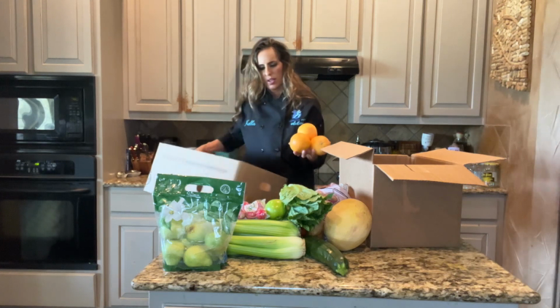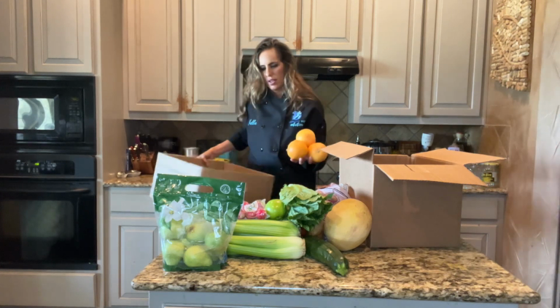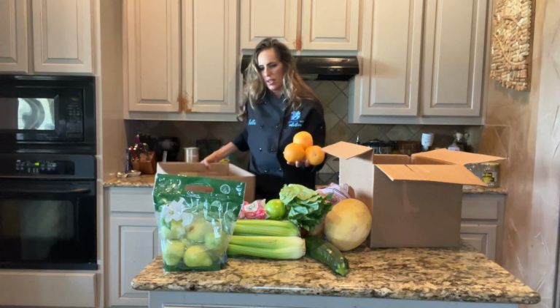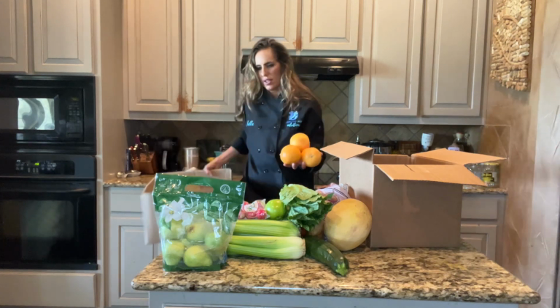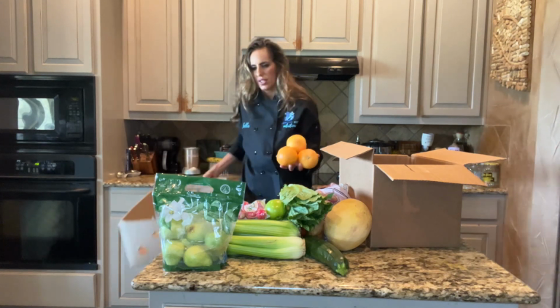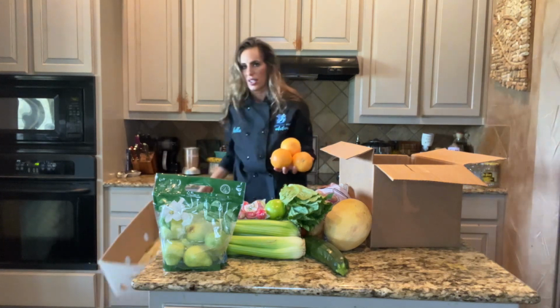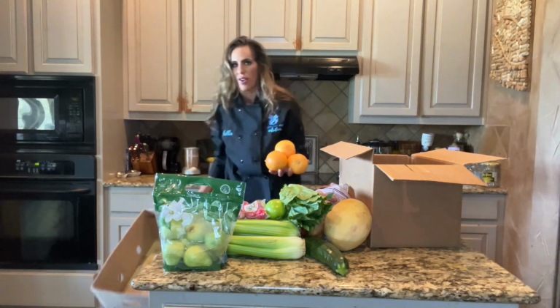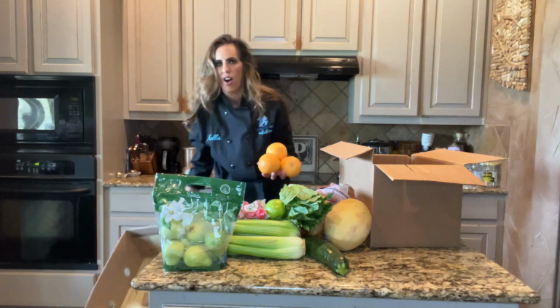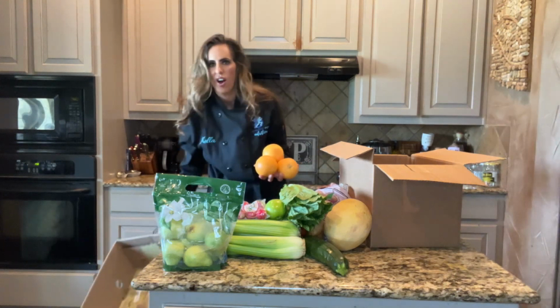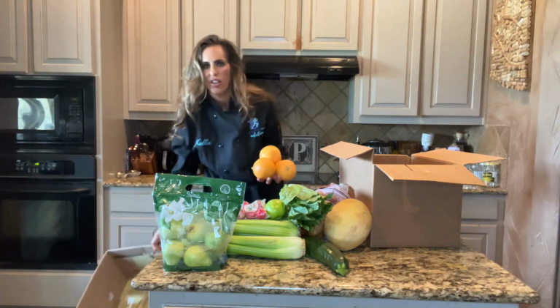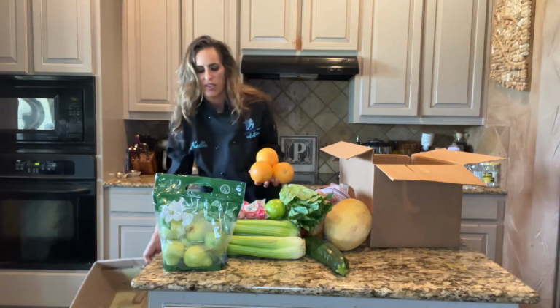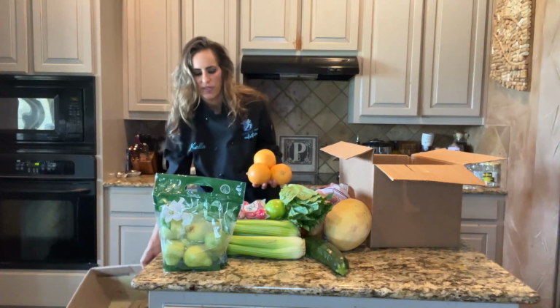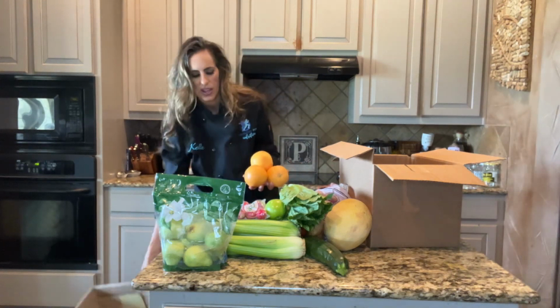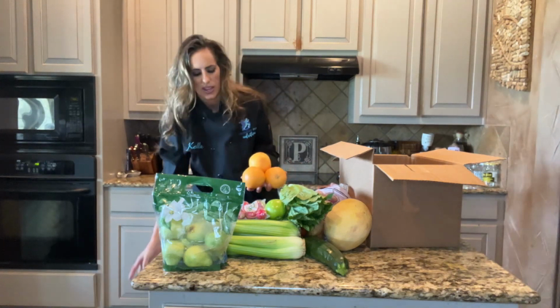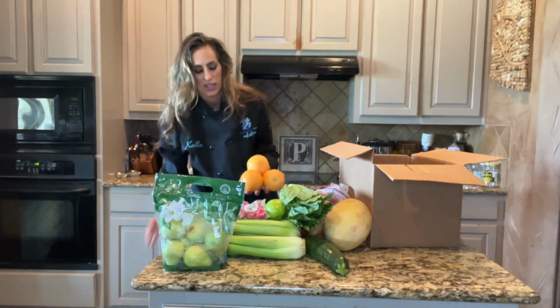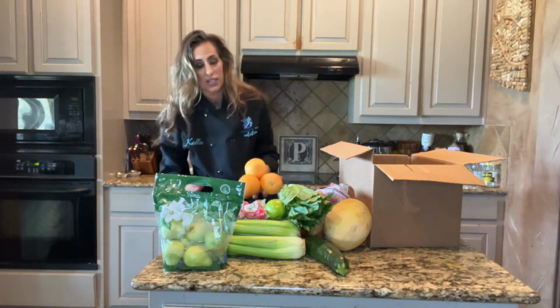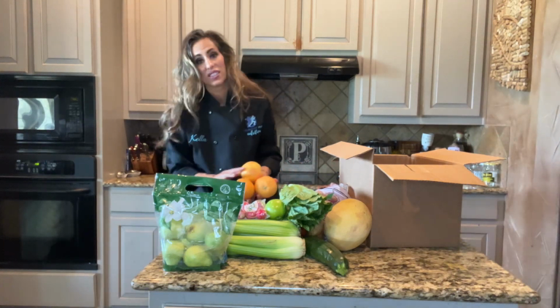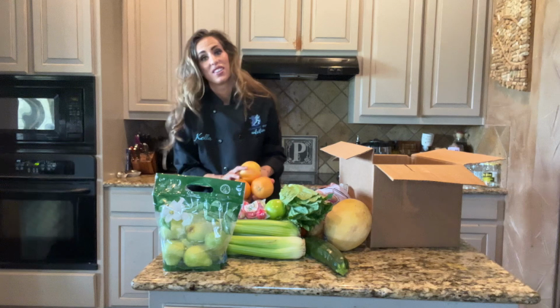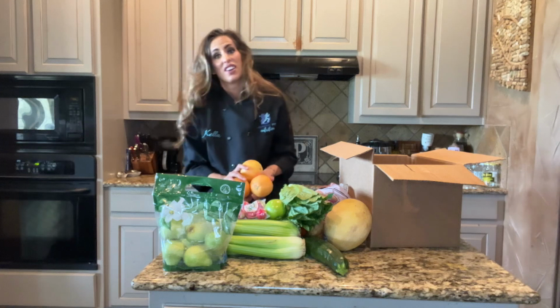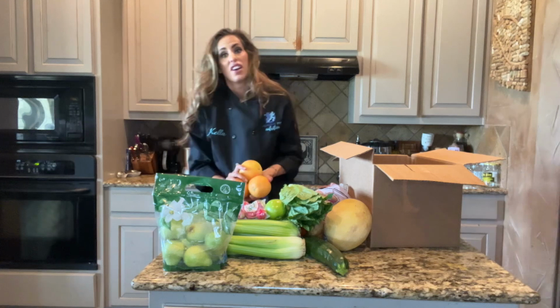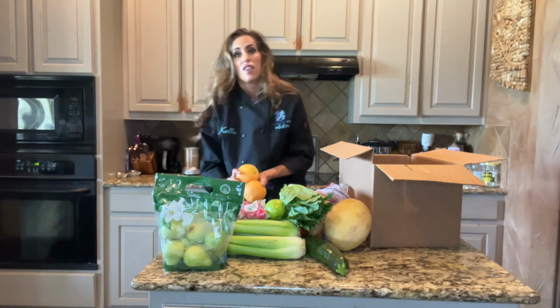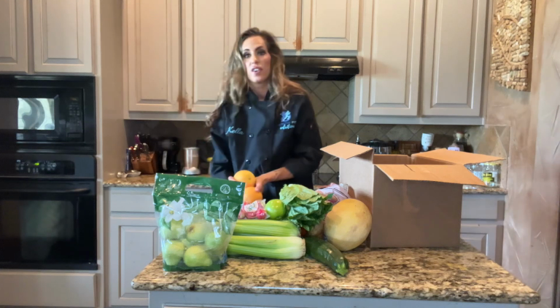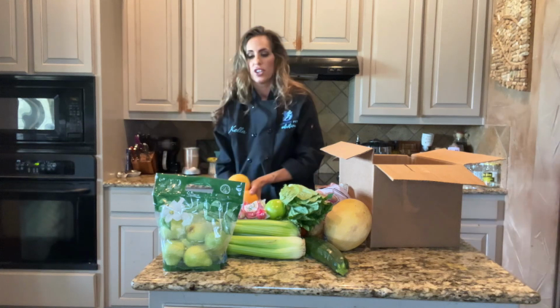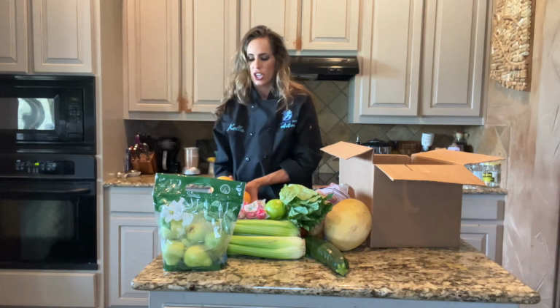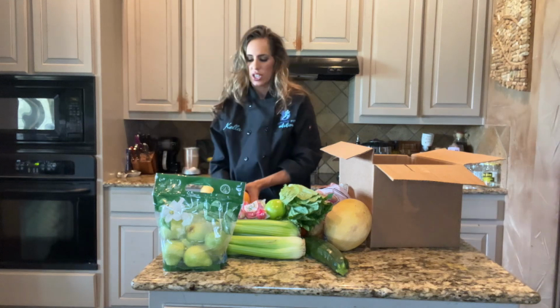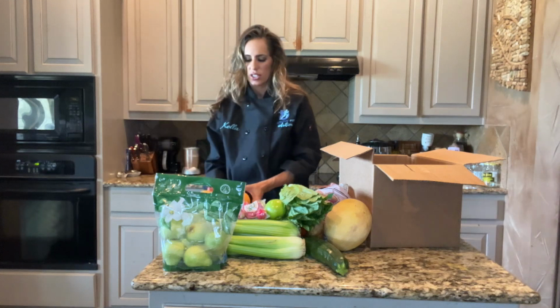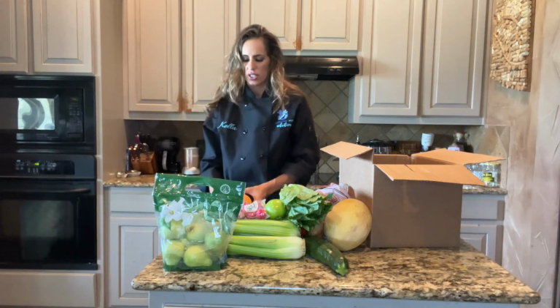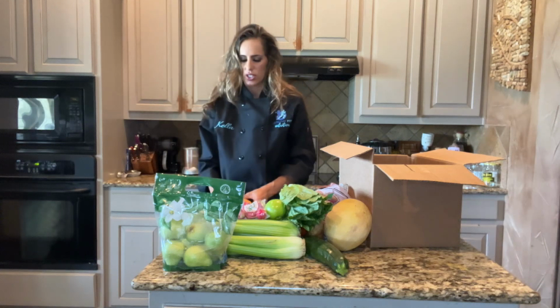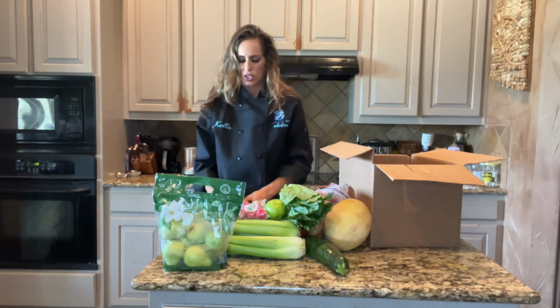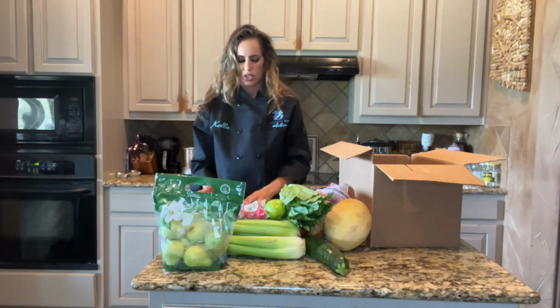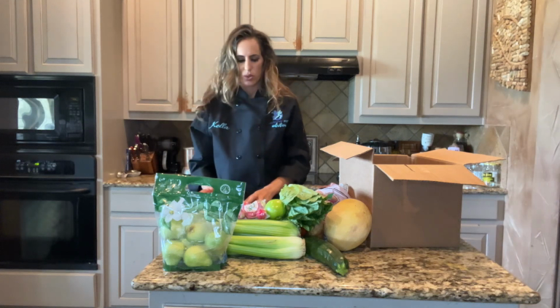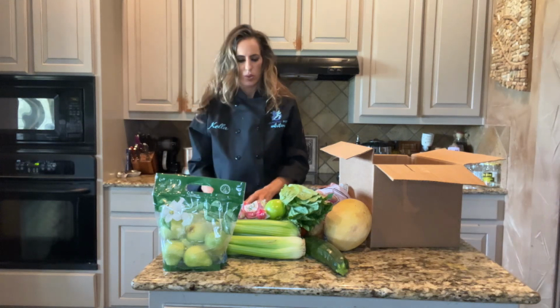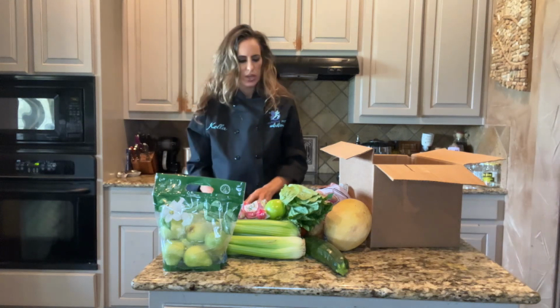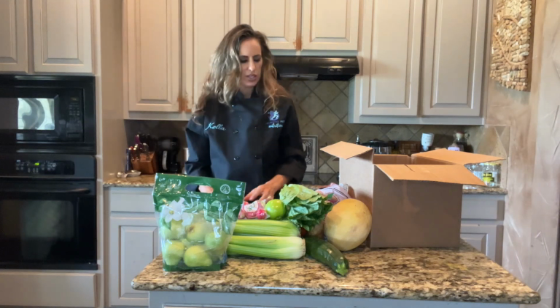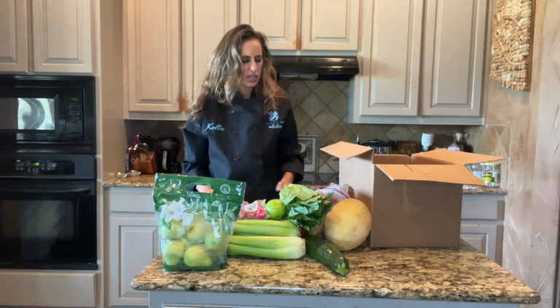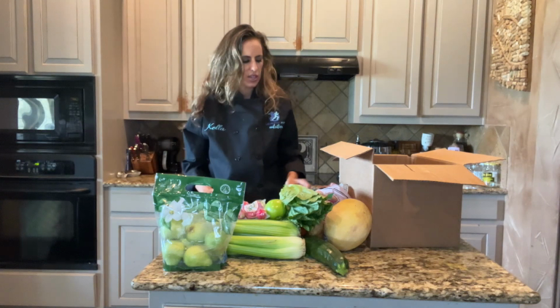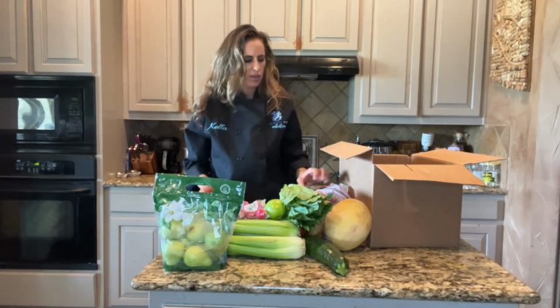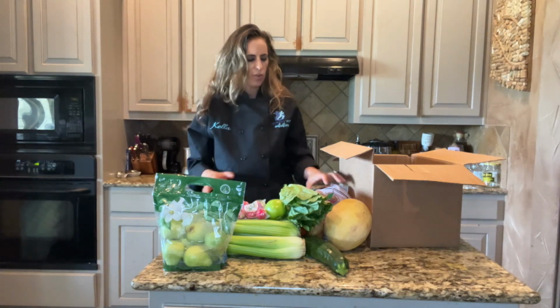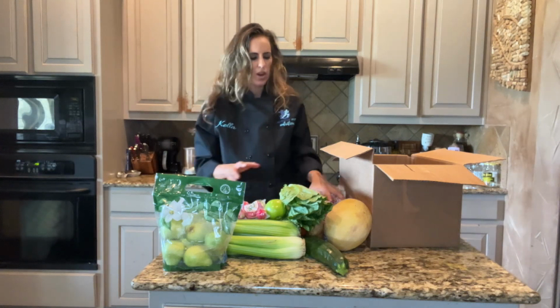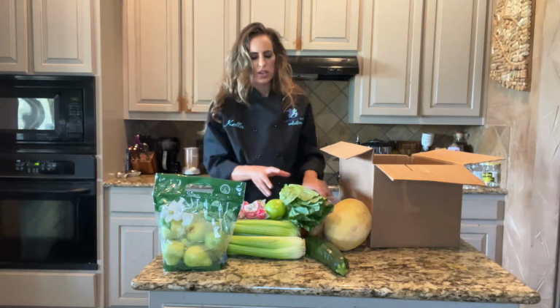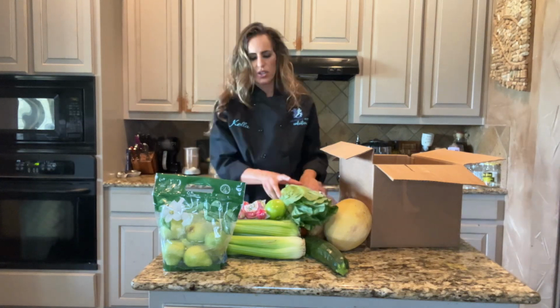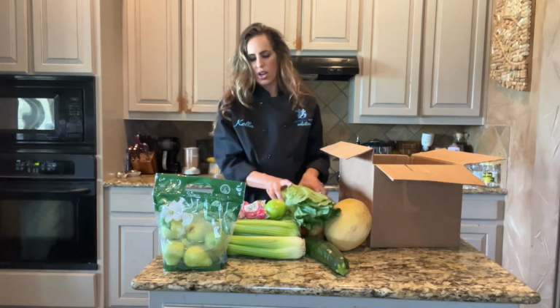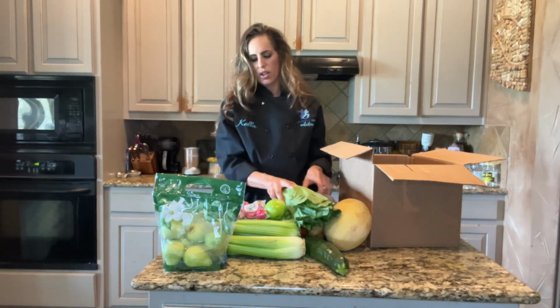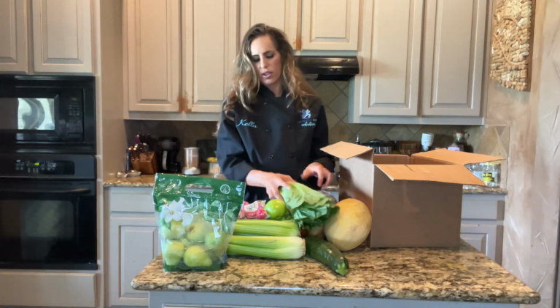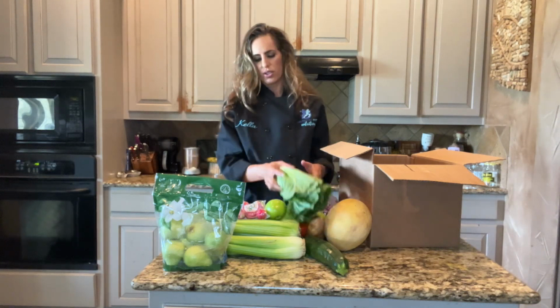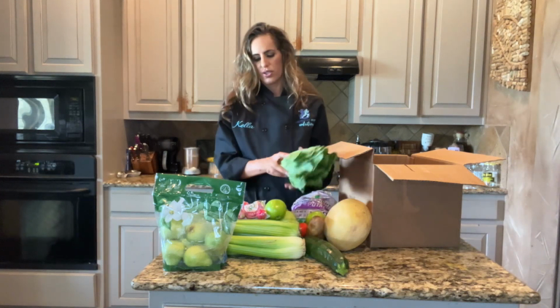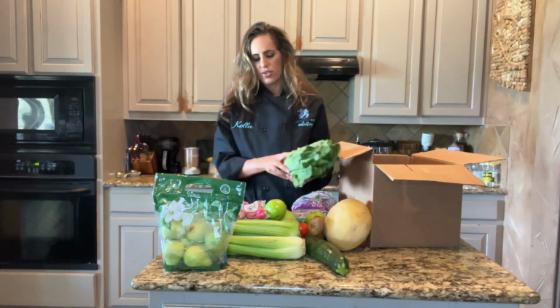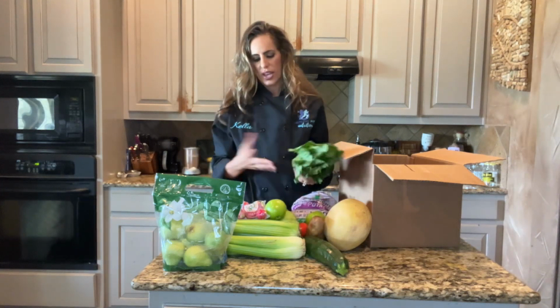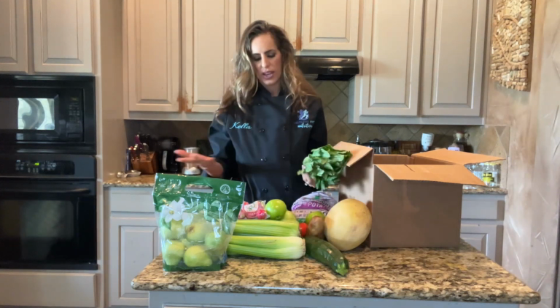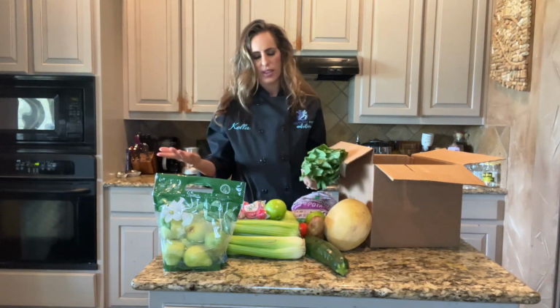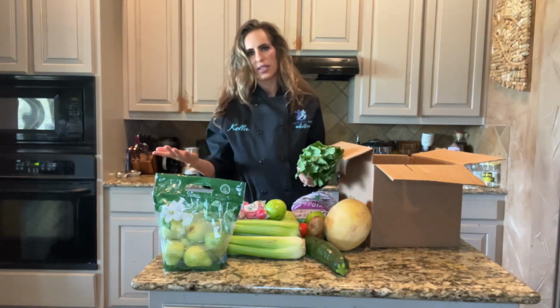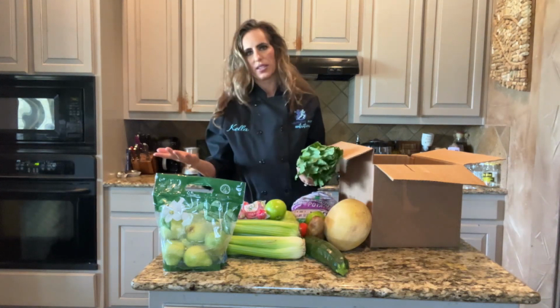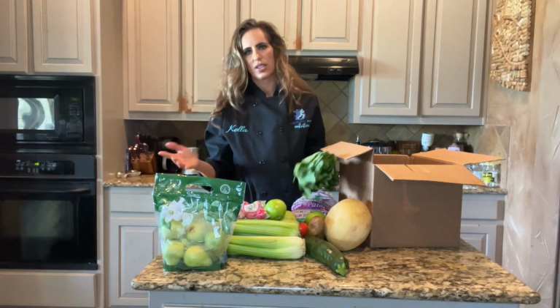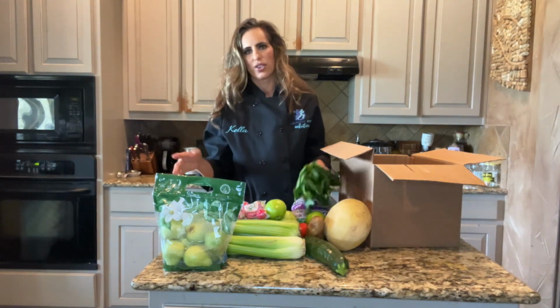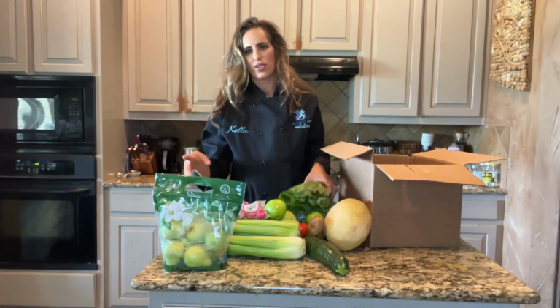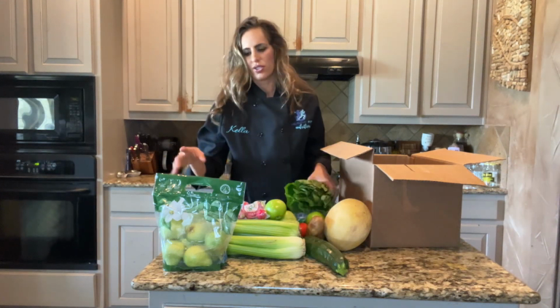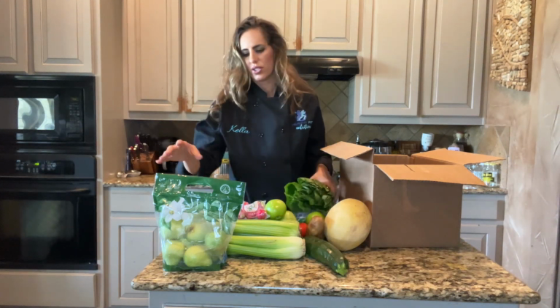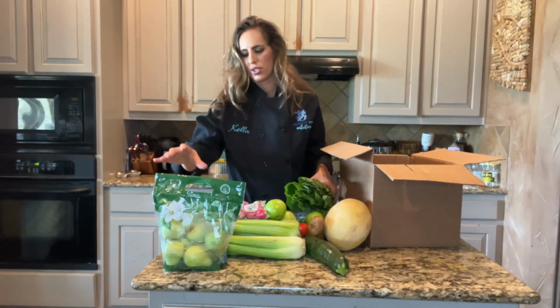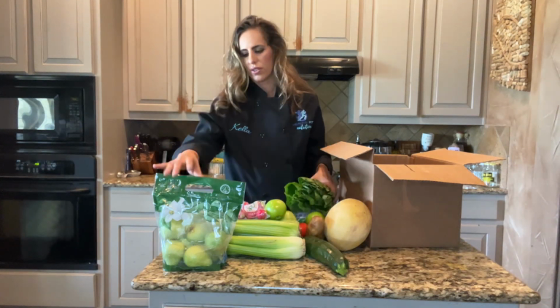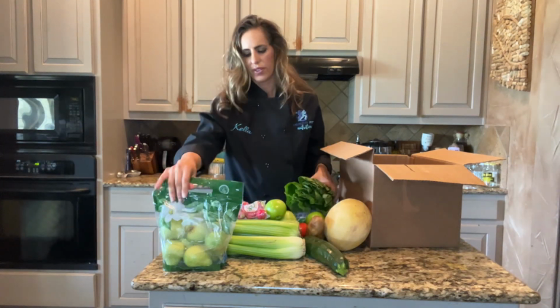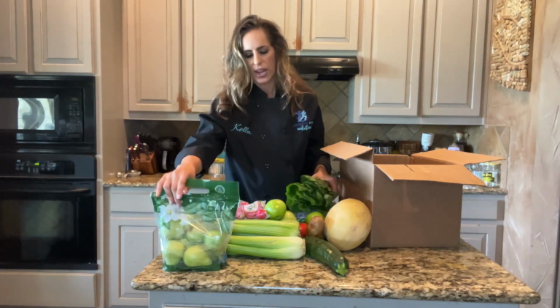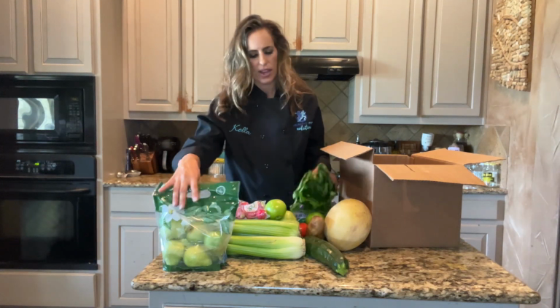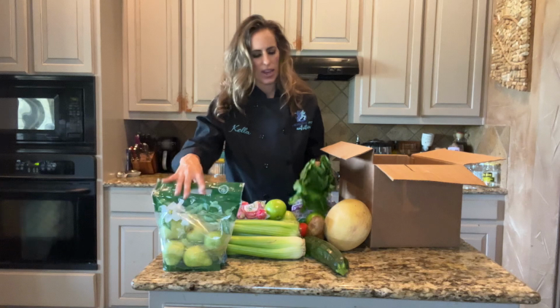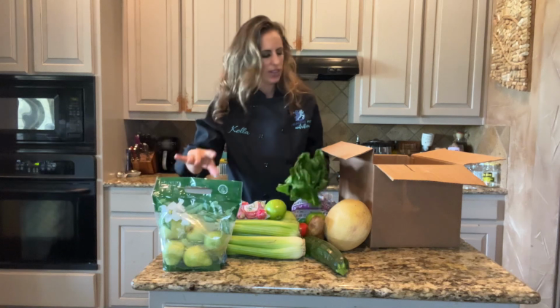All of this for just $21. You can't get this at the grocery store for that, guys.